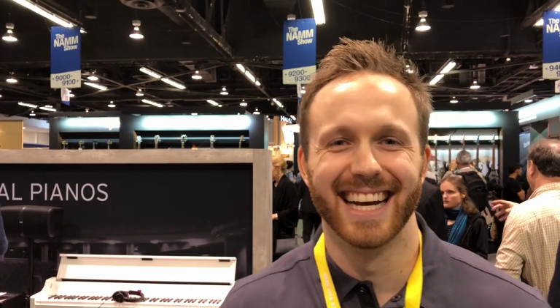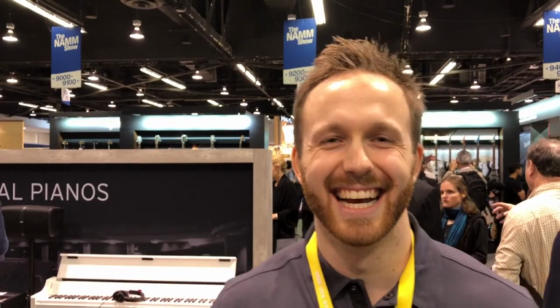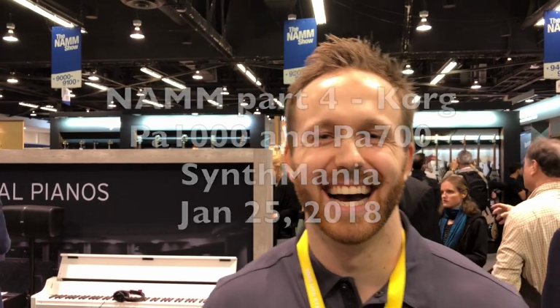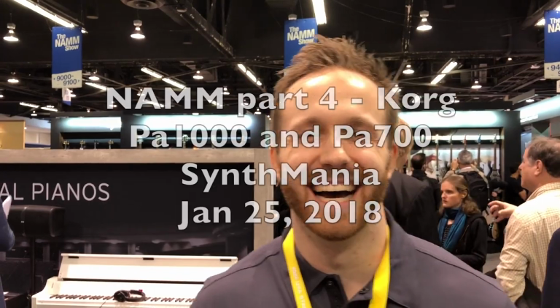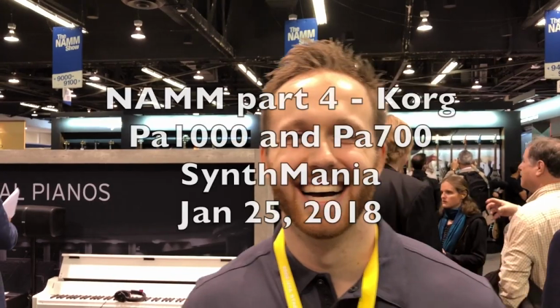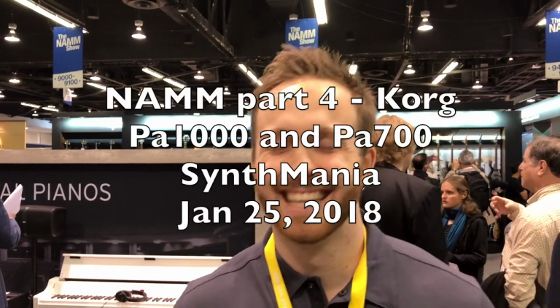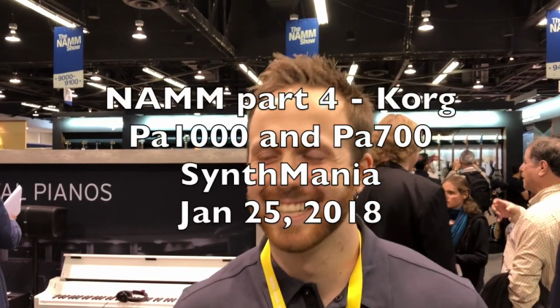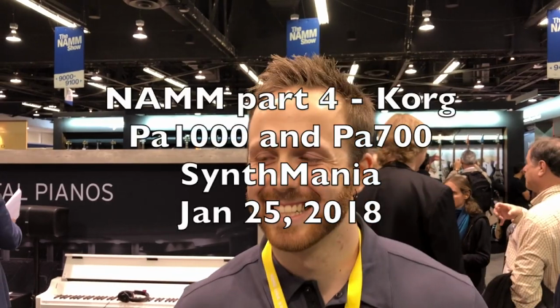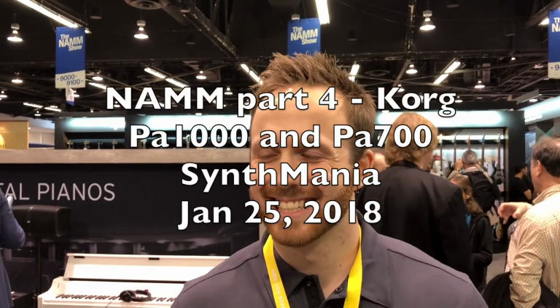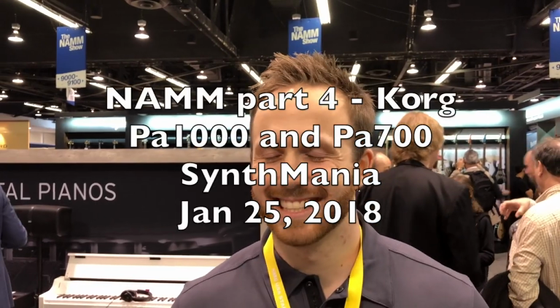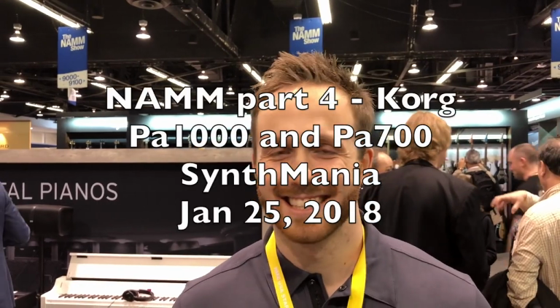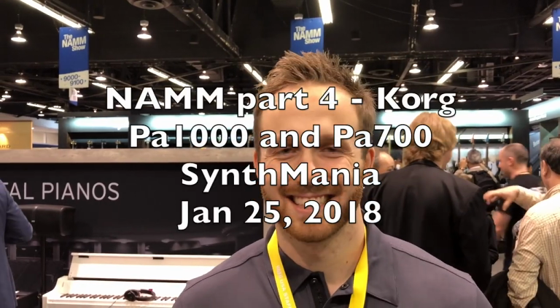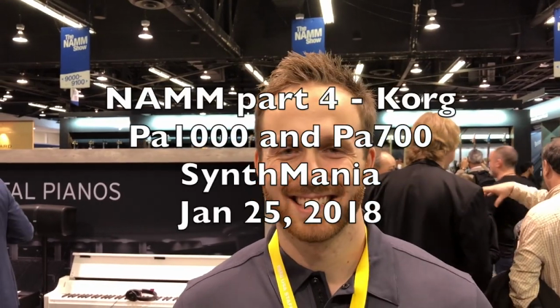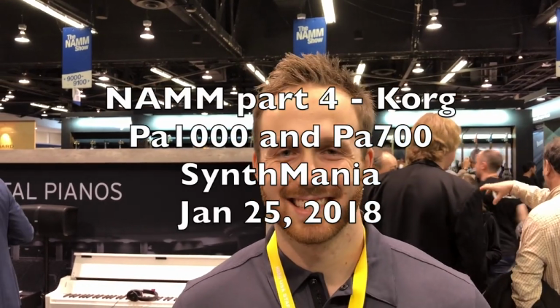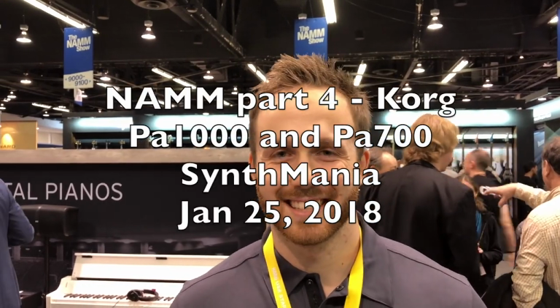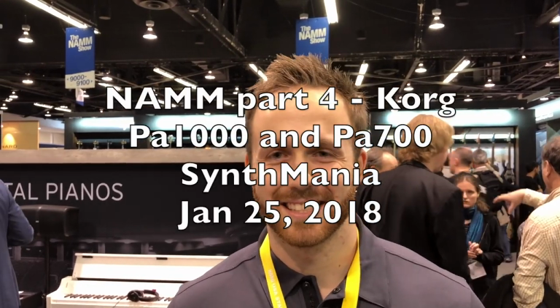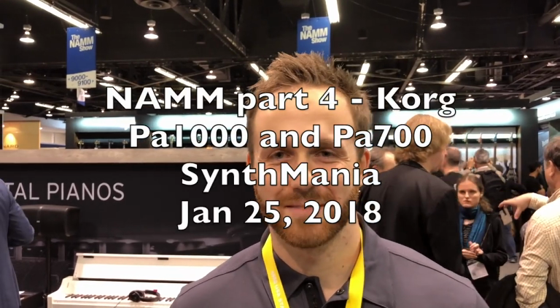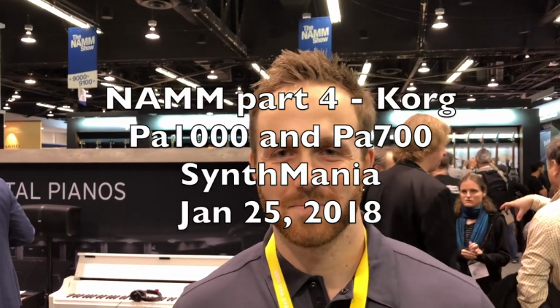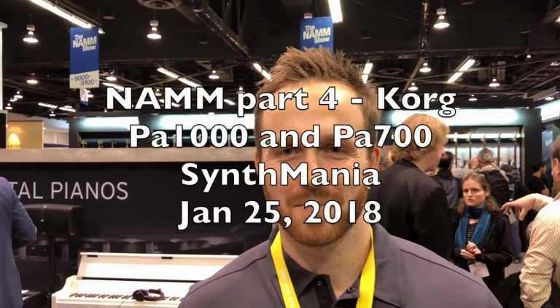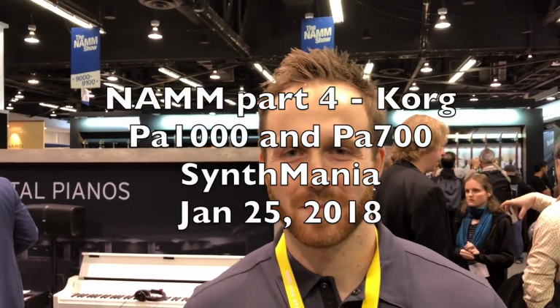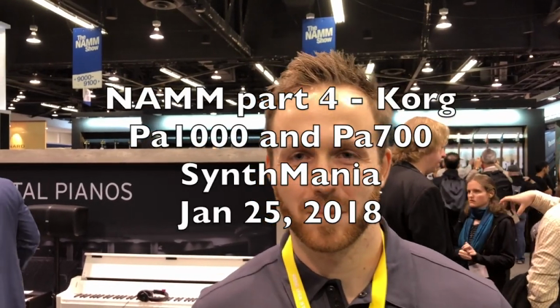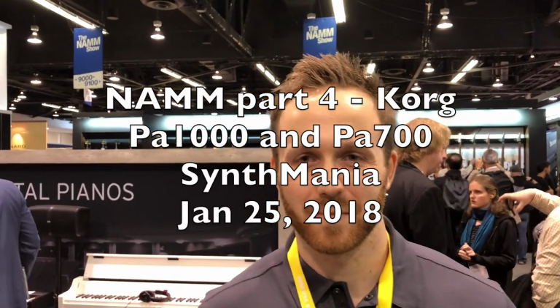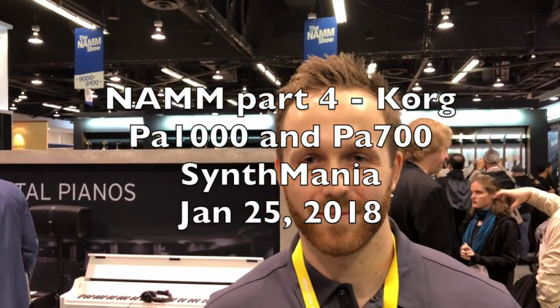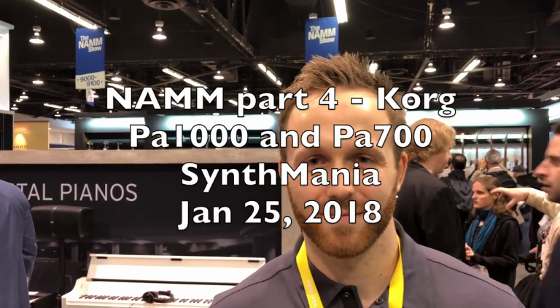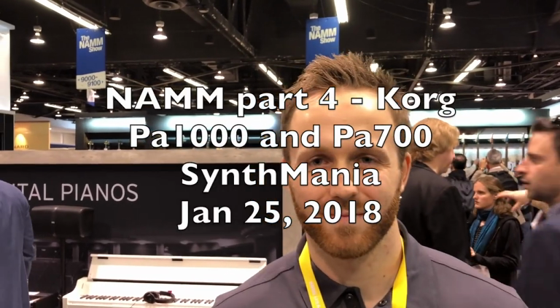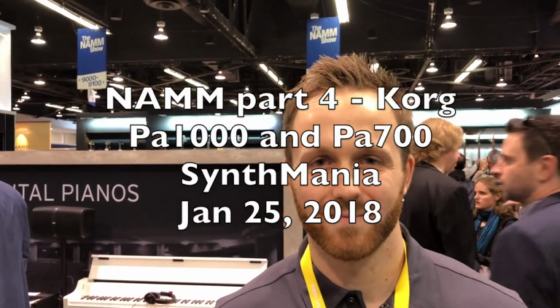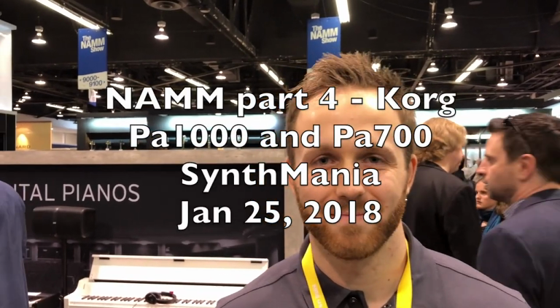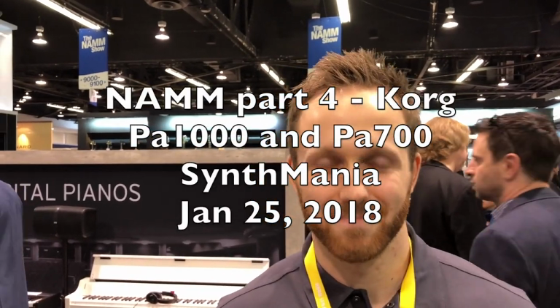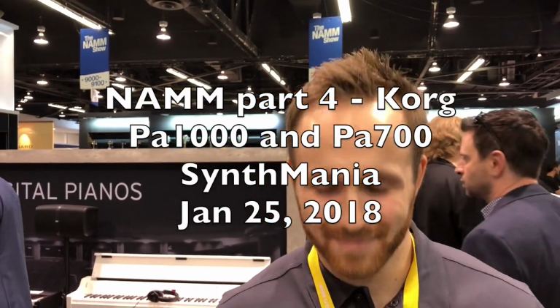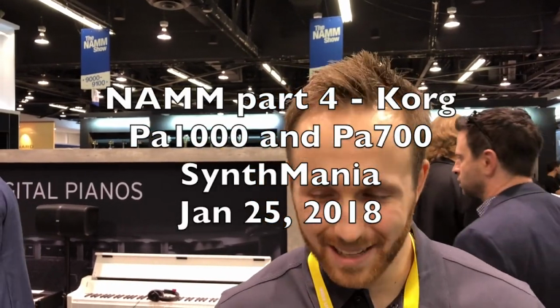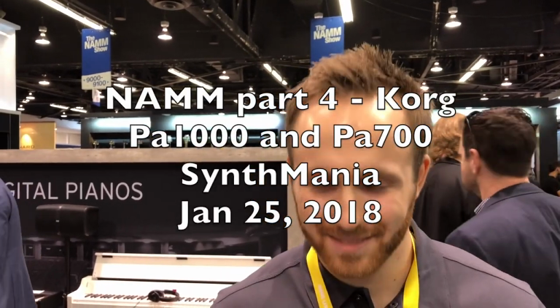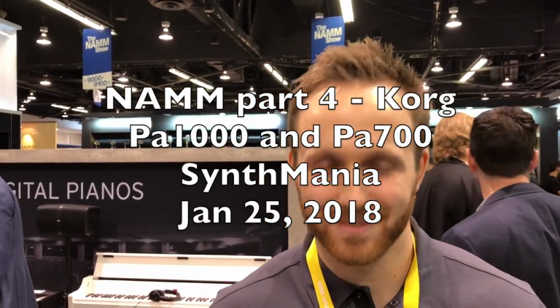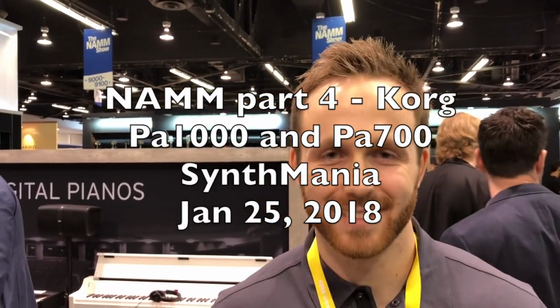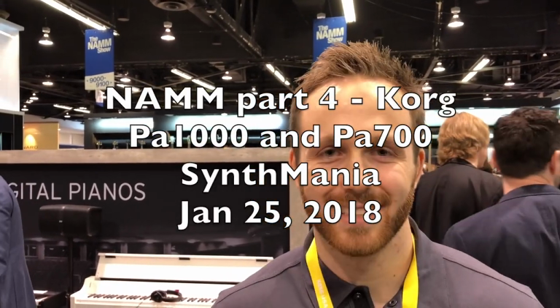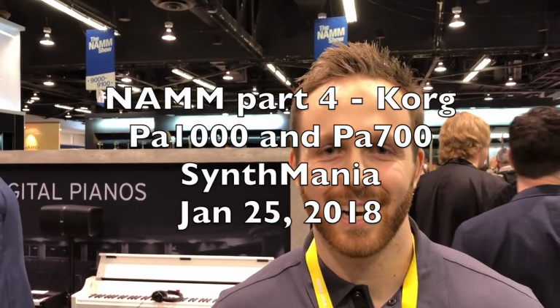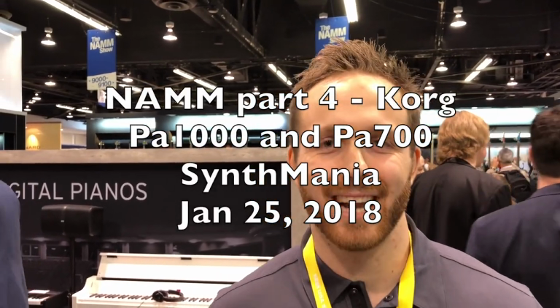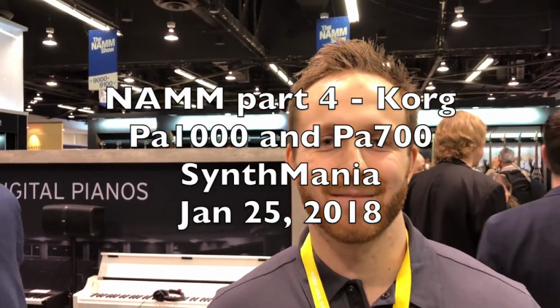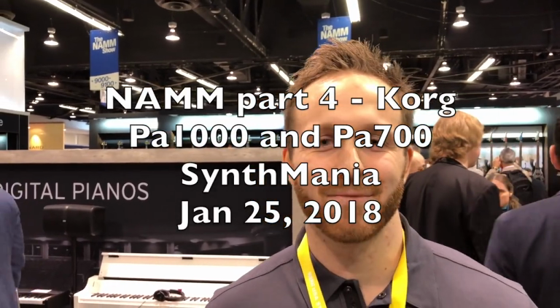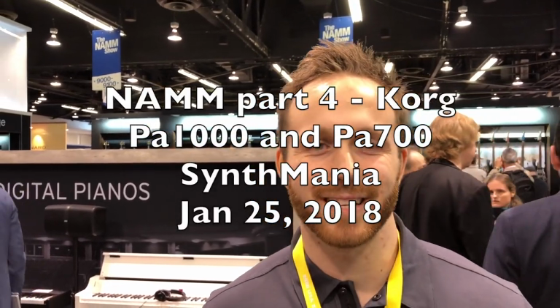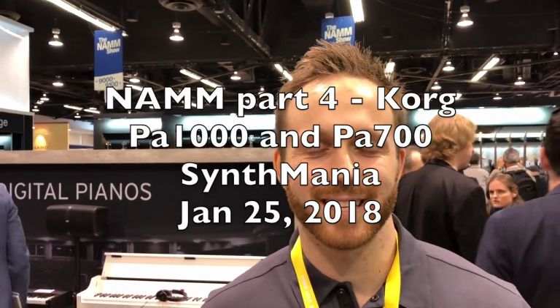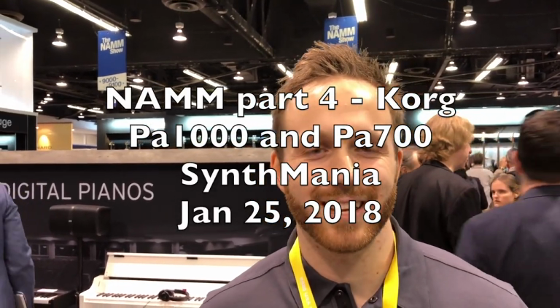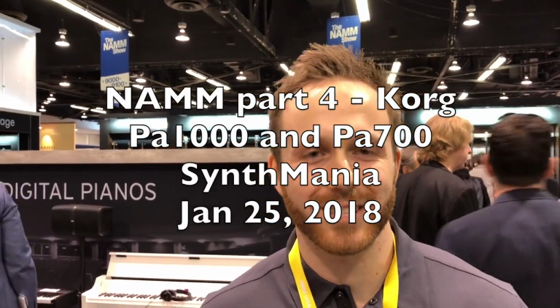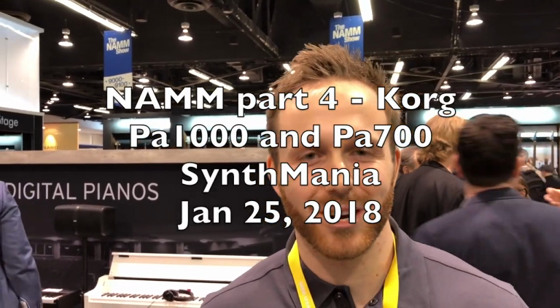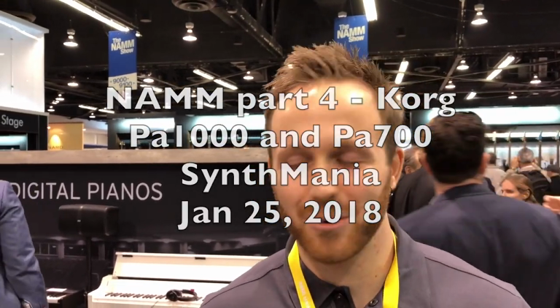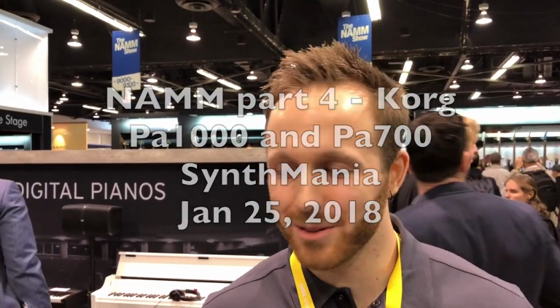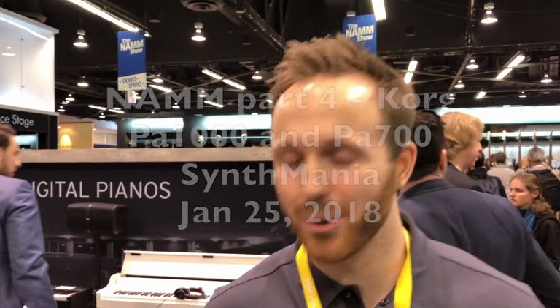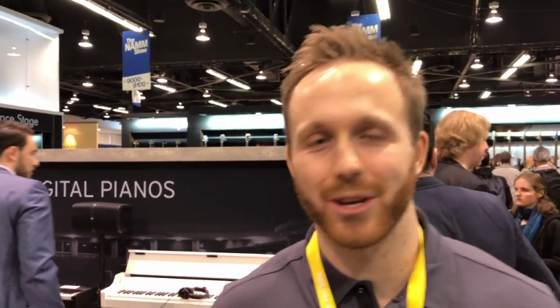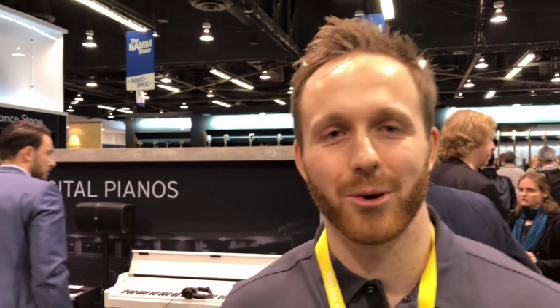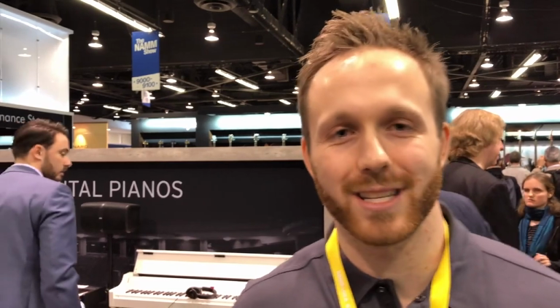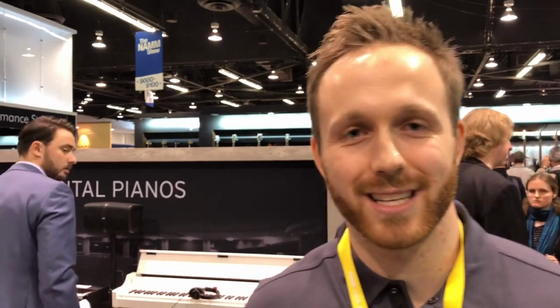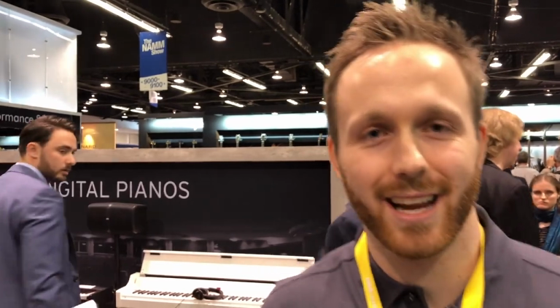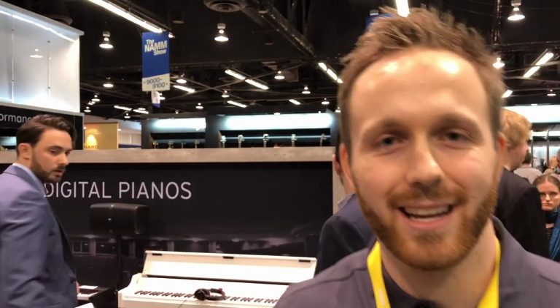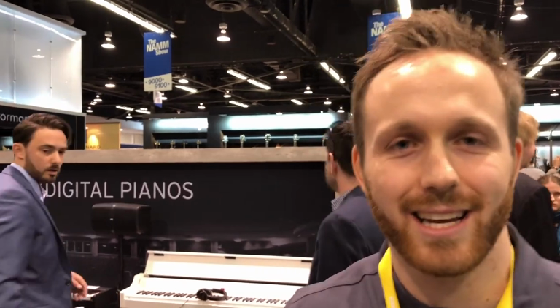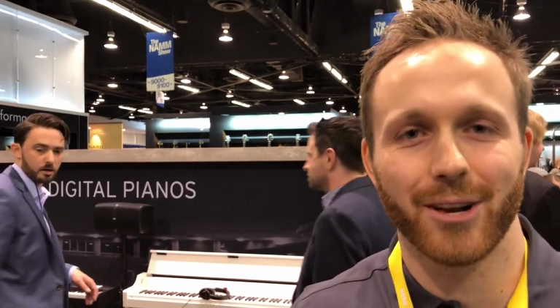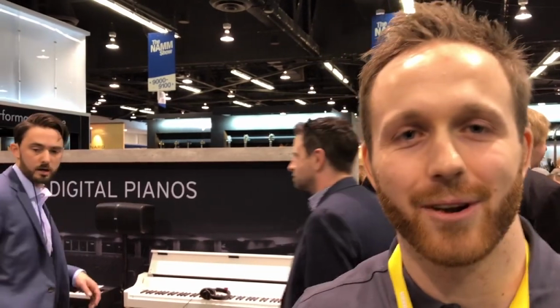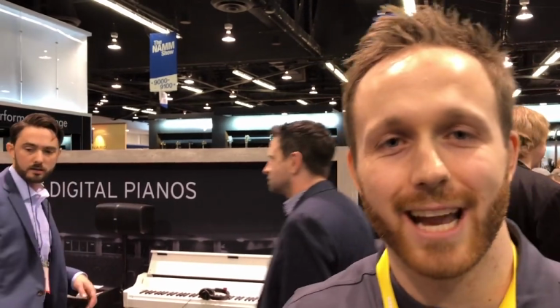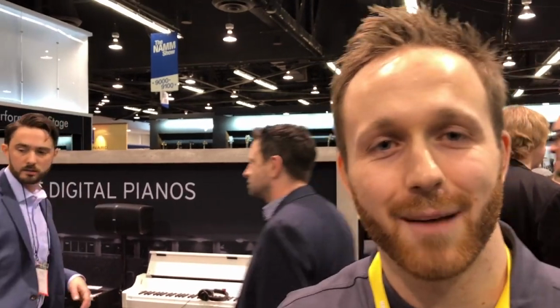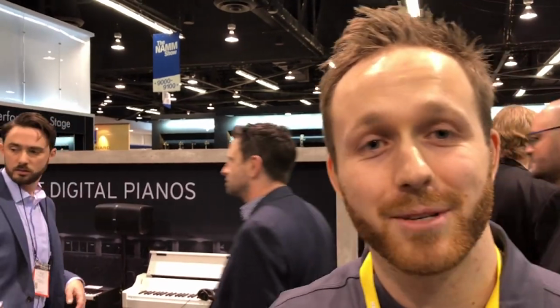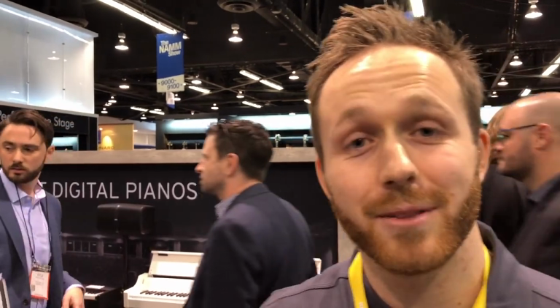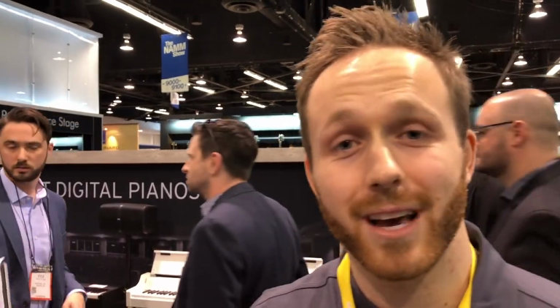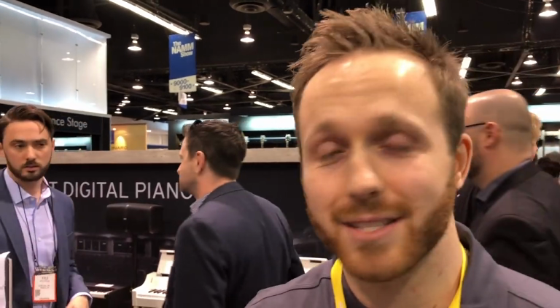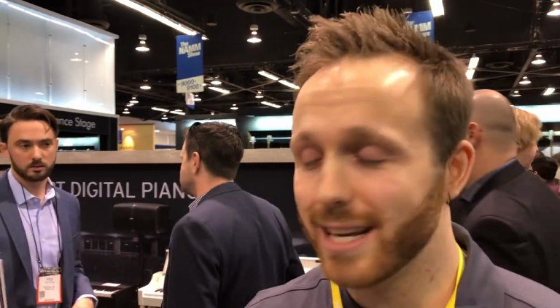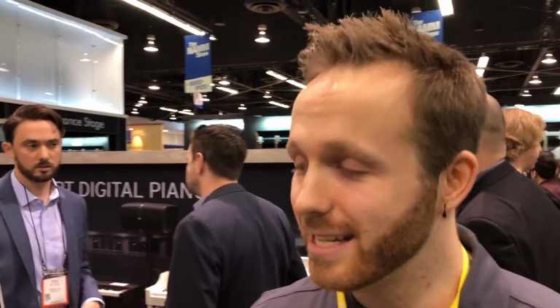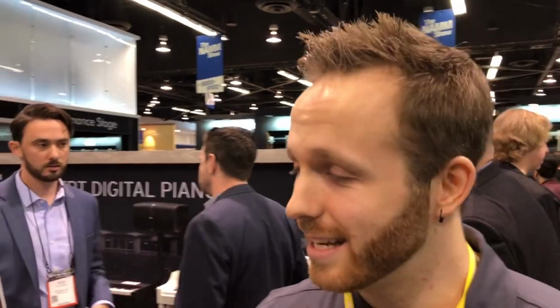At NAMM 2018, we have Frank Tedesco with Korg USA.